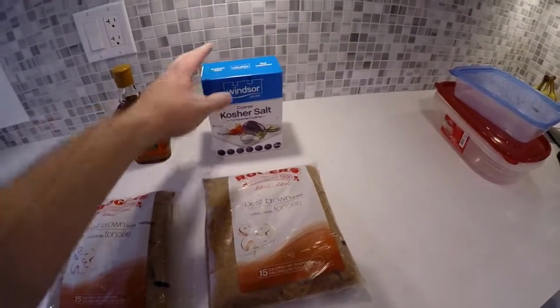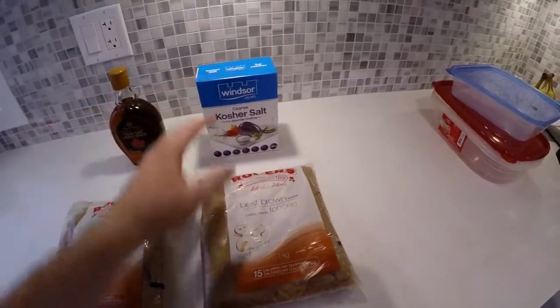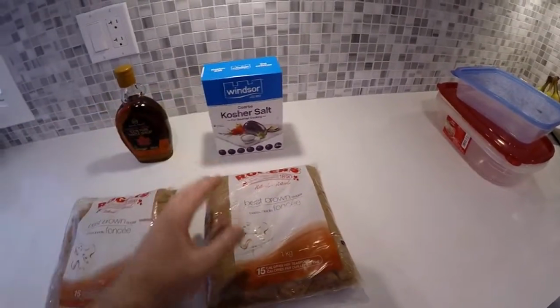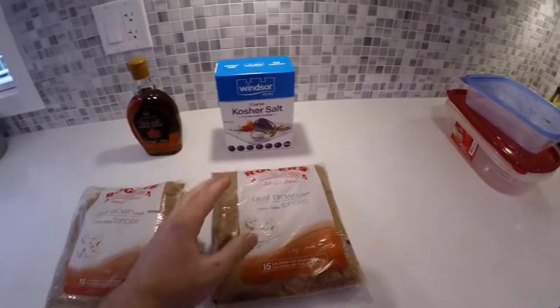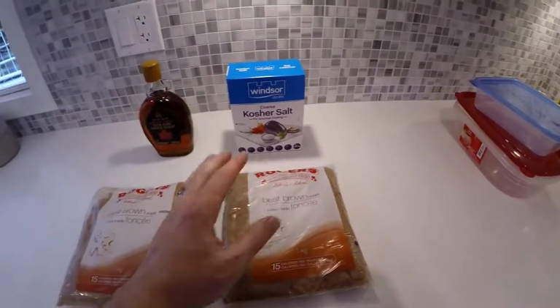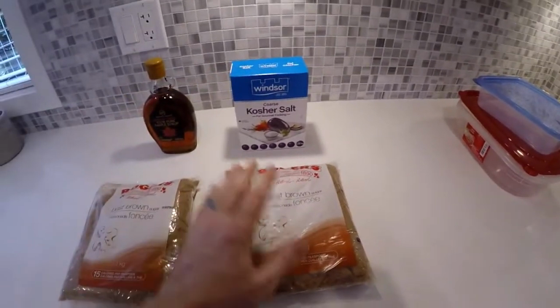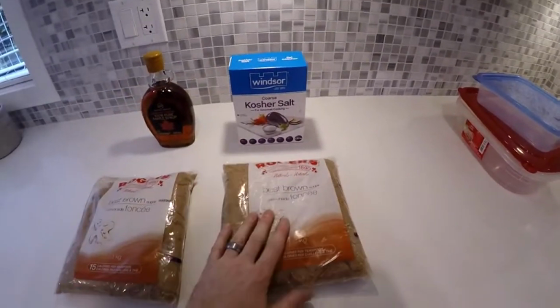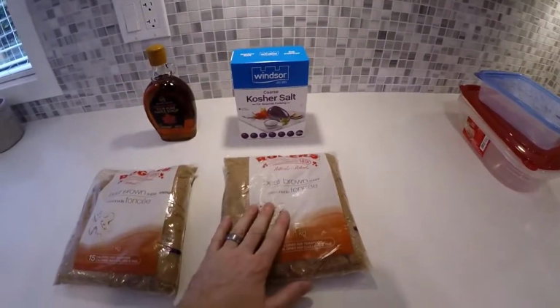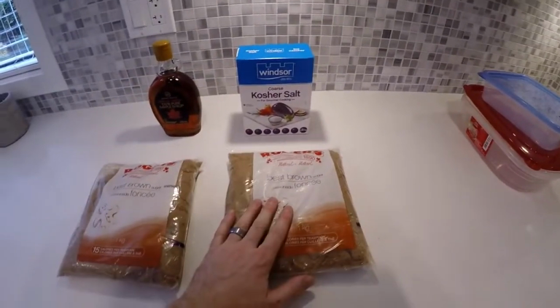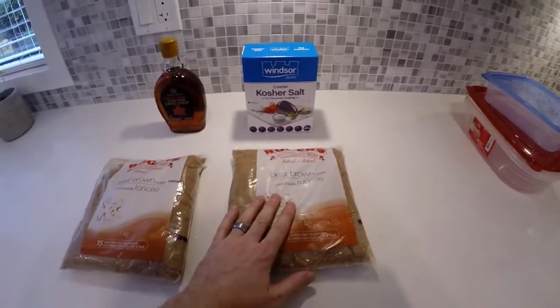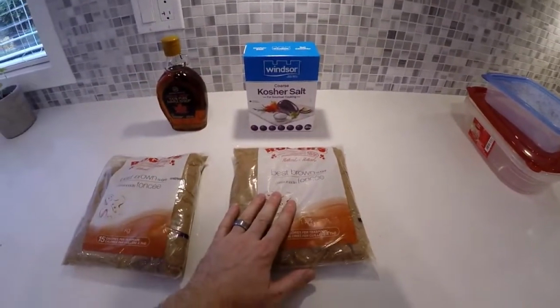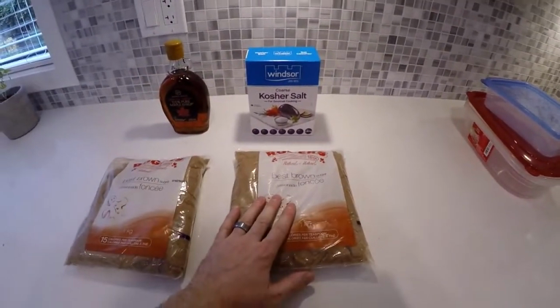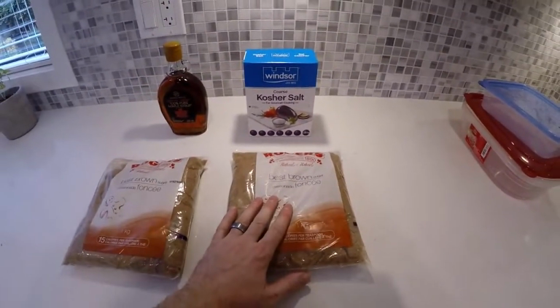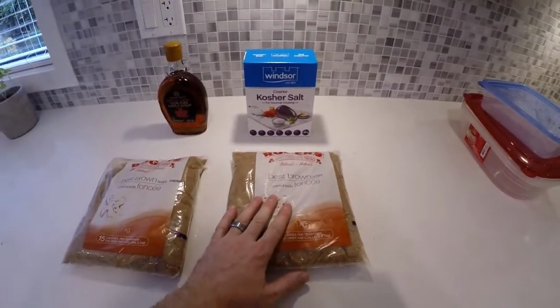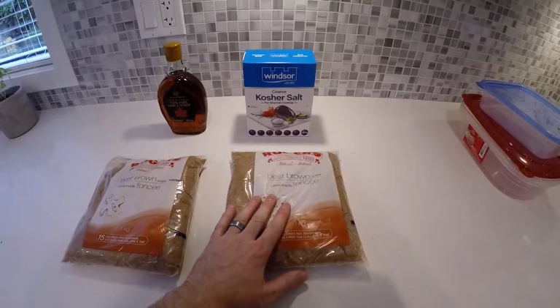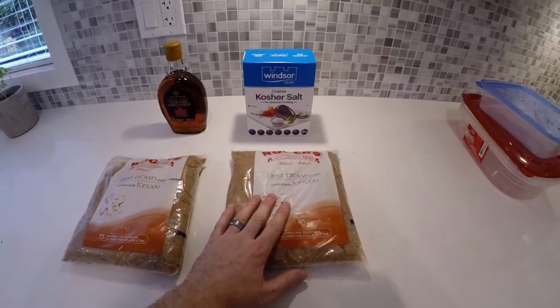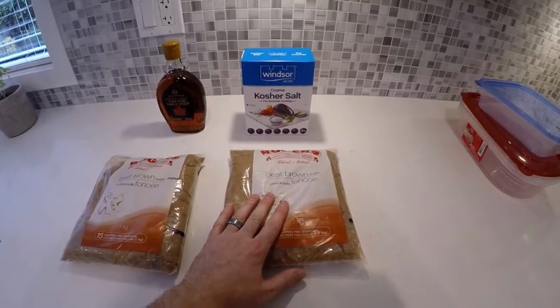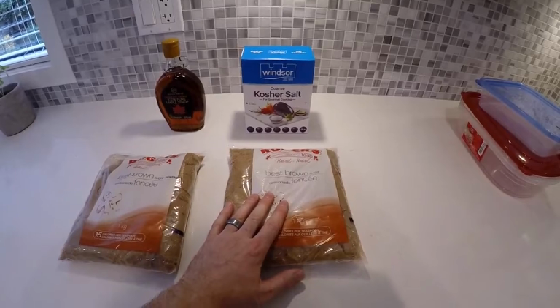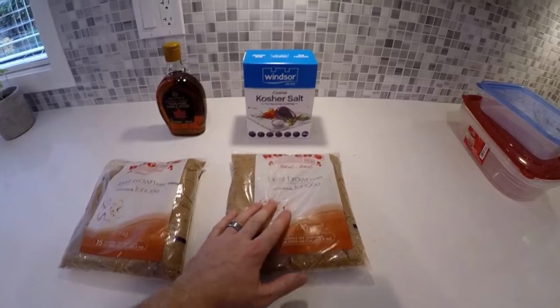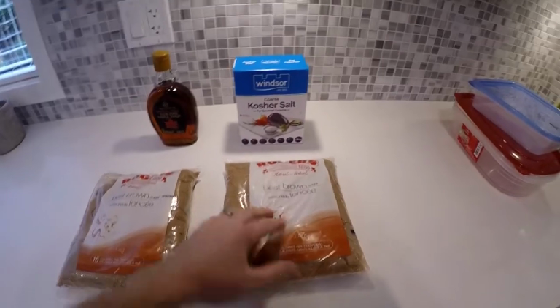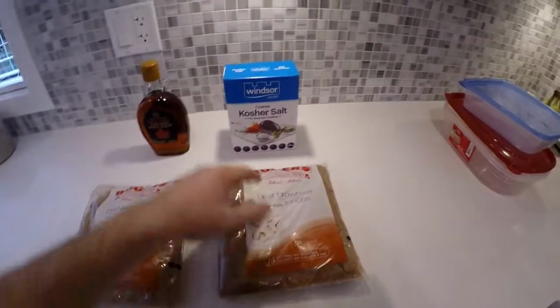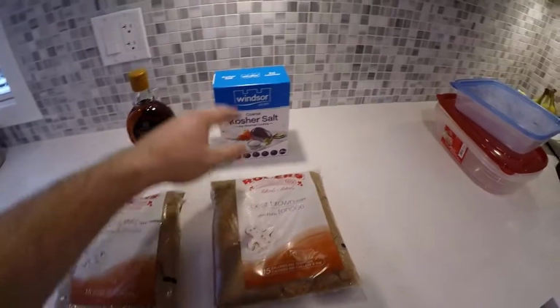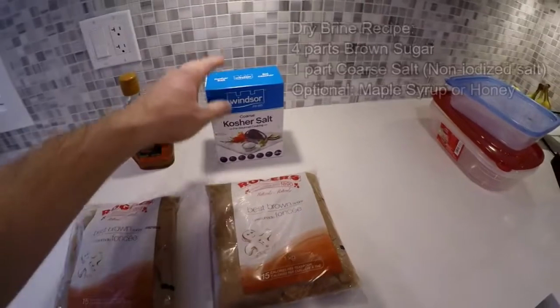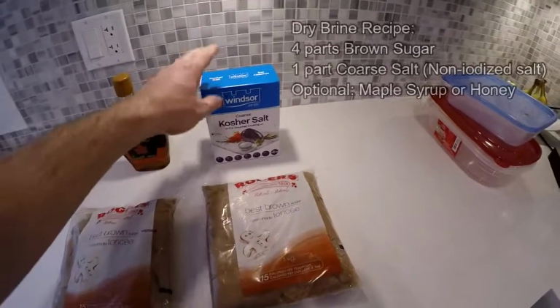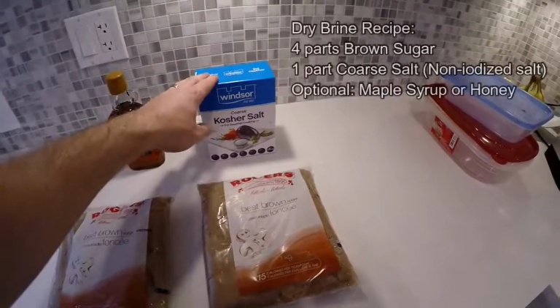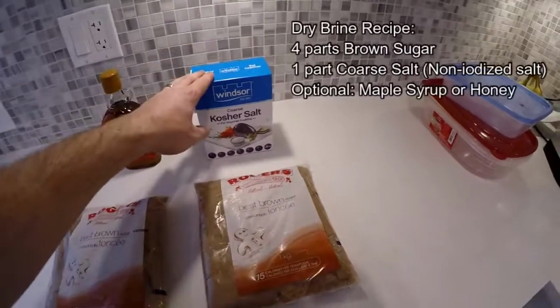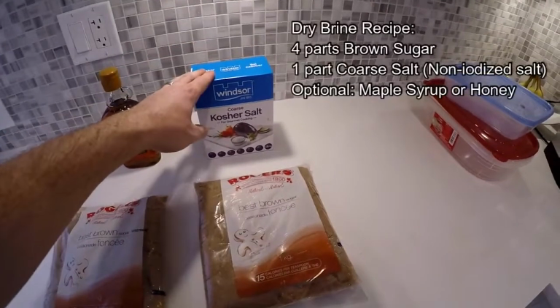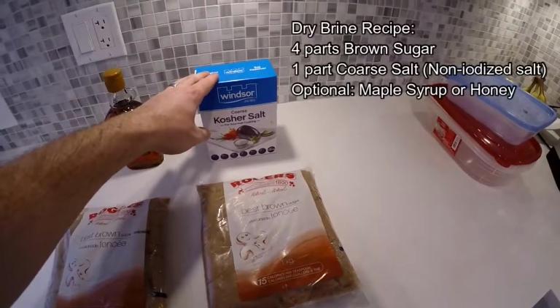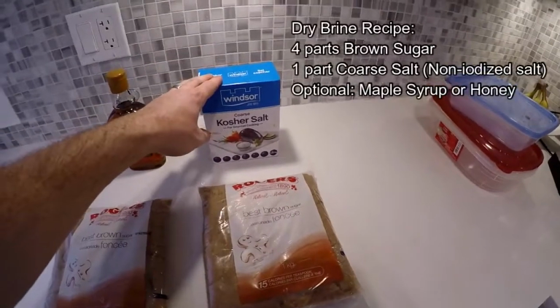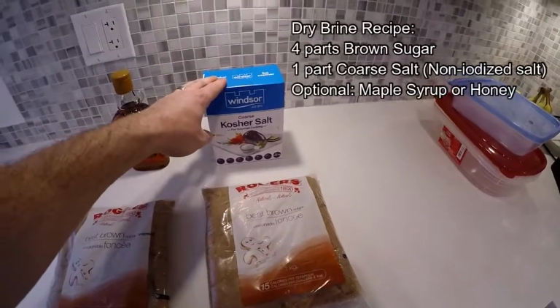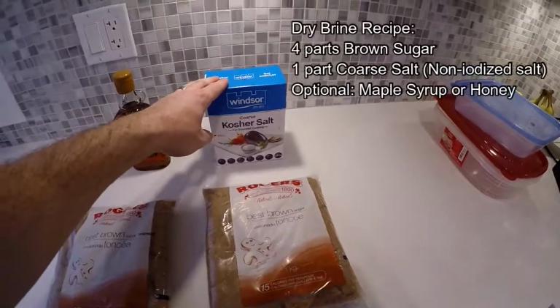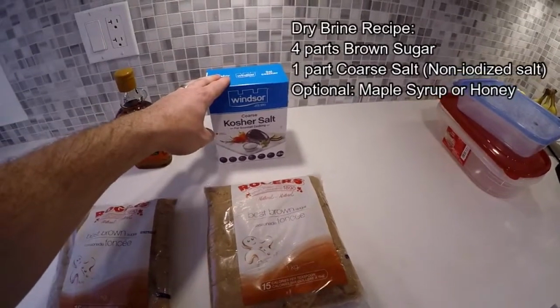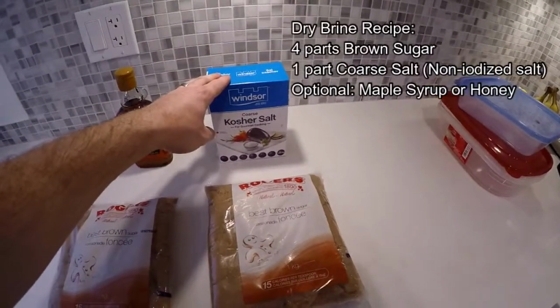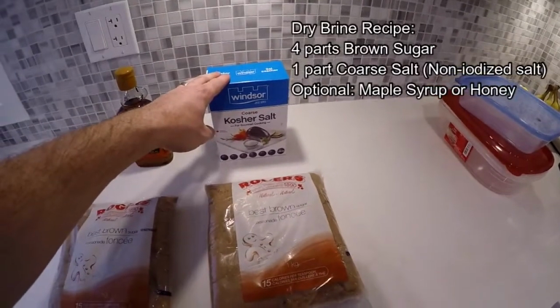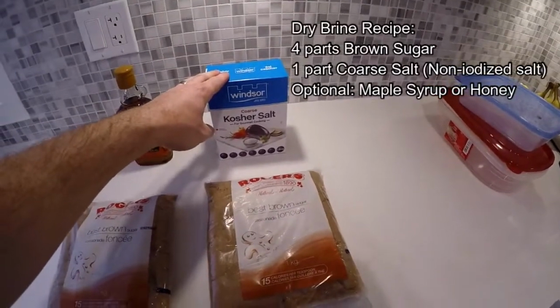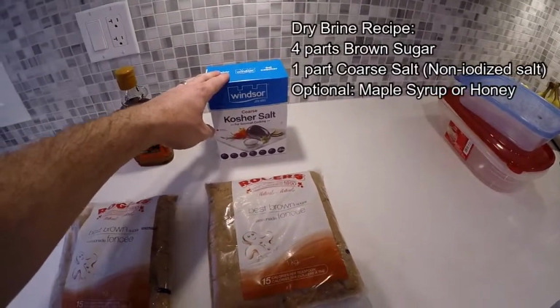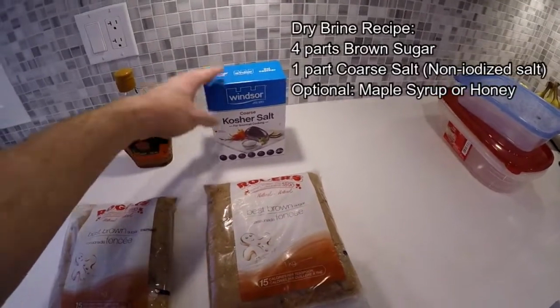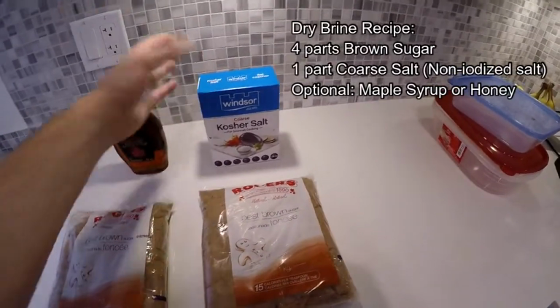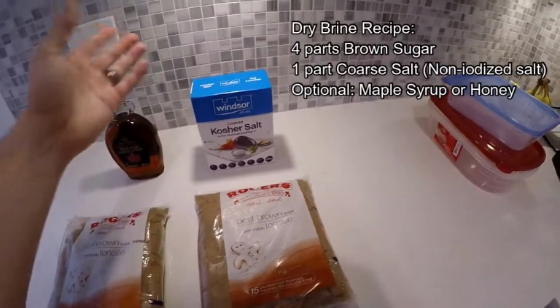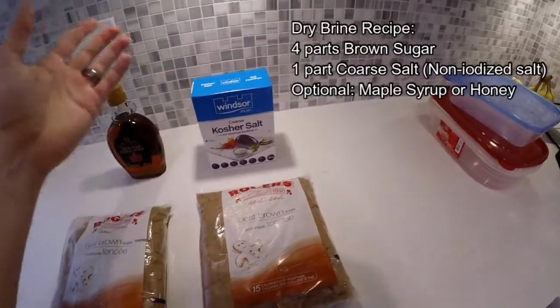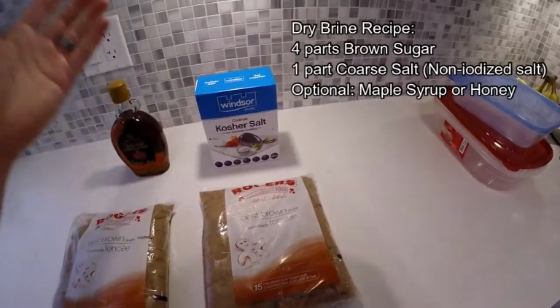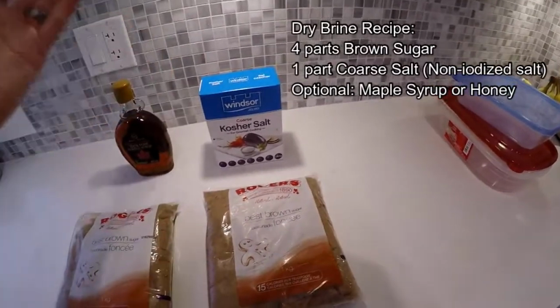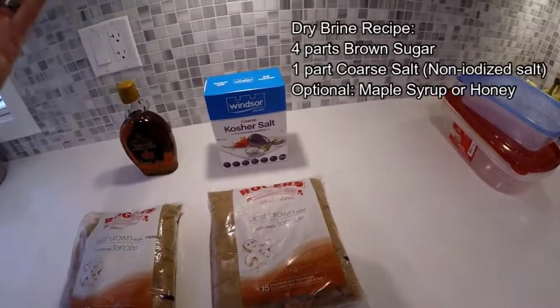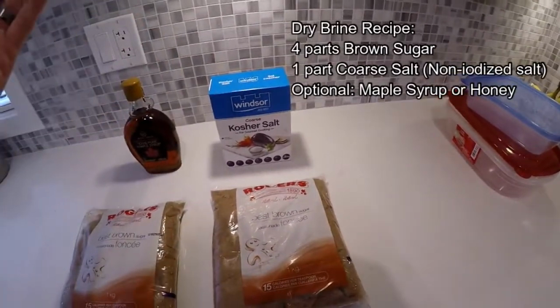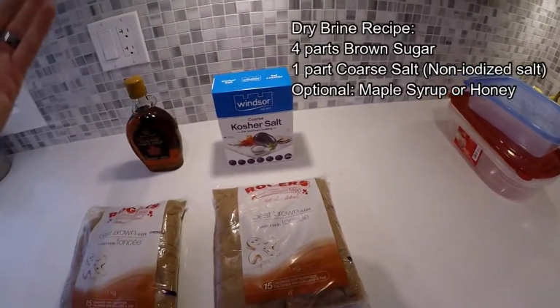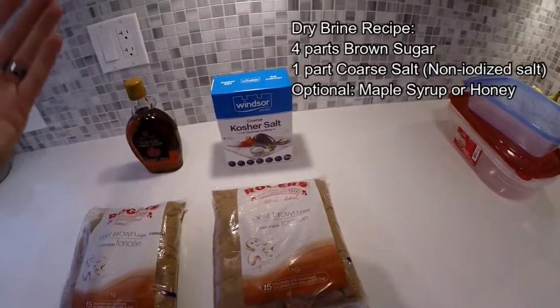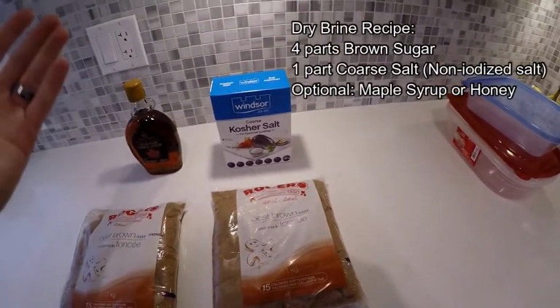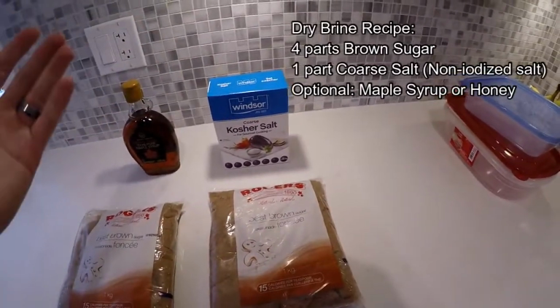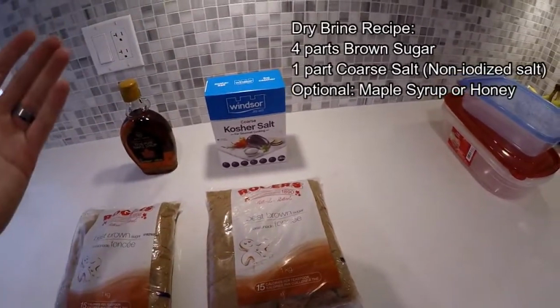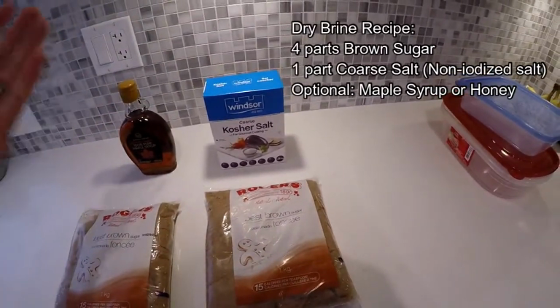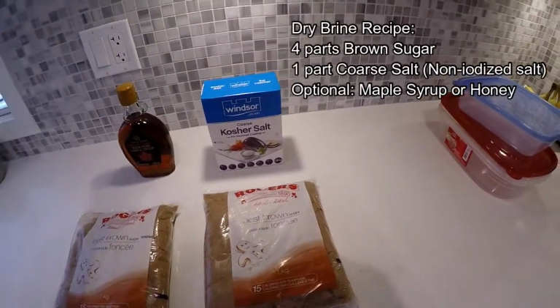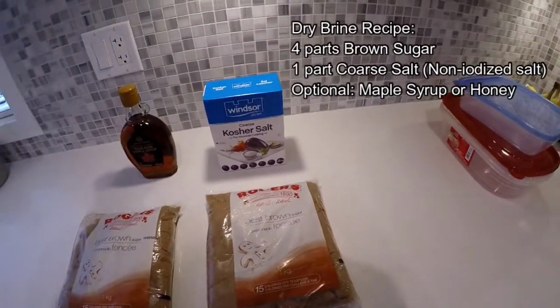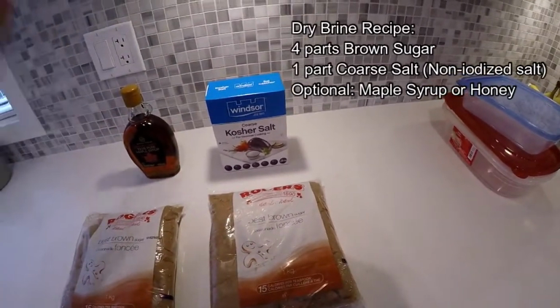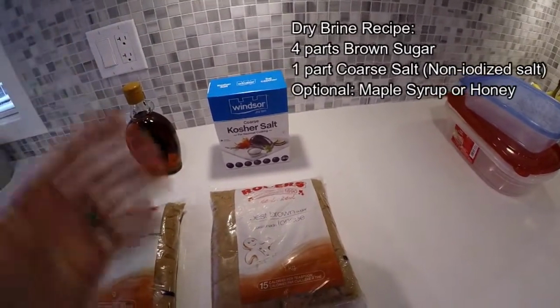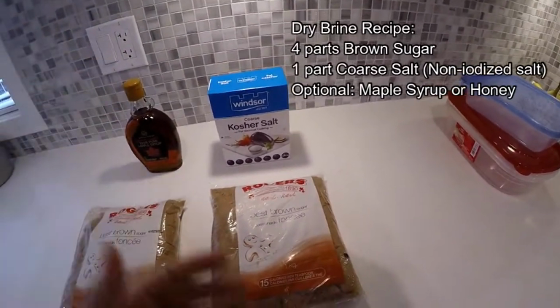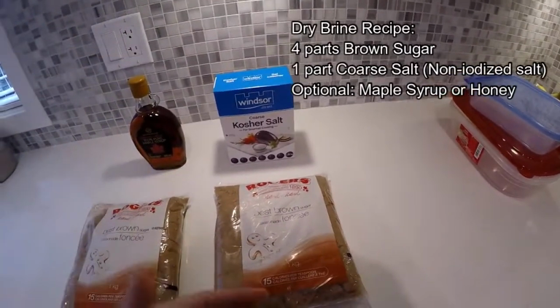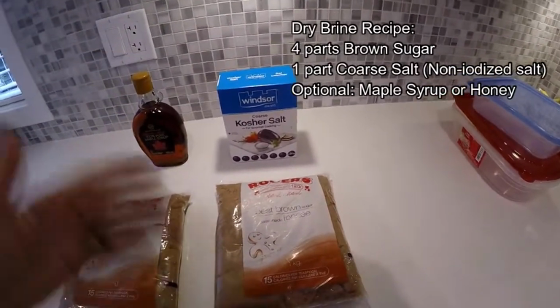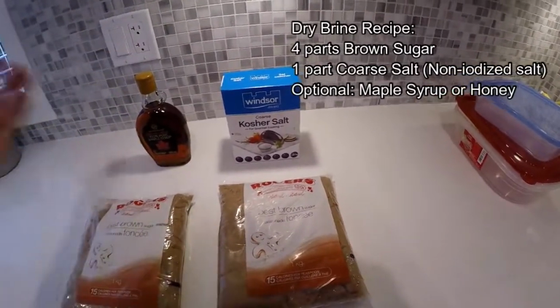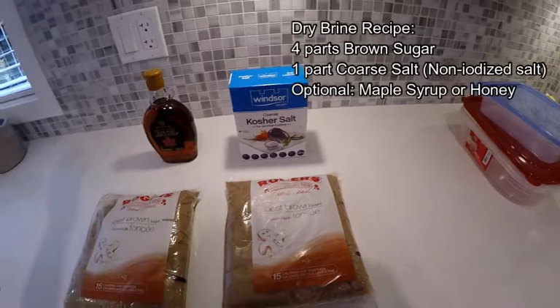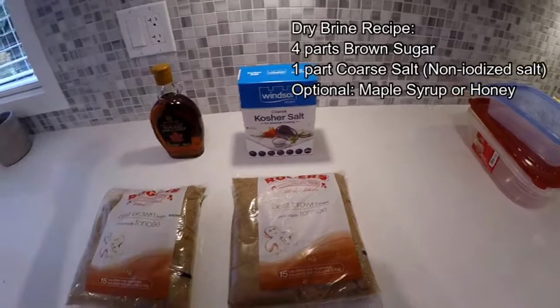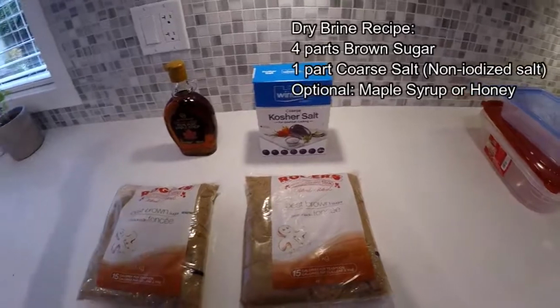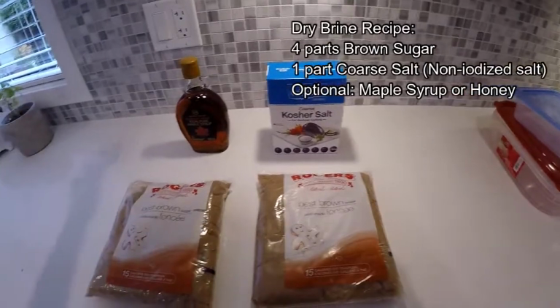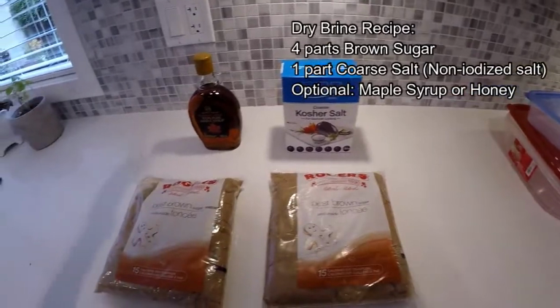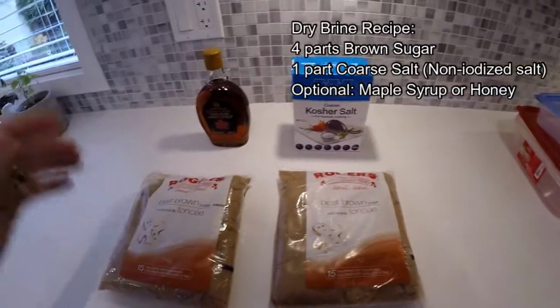So if I'm doing four cups of brown sugar, I'm going to do one cup of salt — you do the math from there.